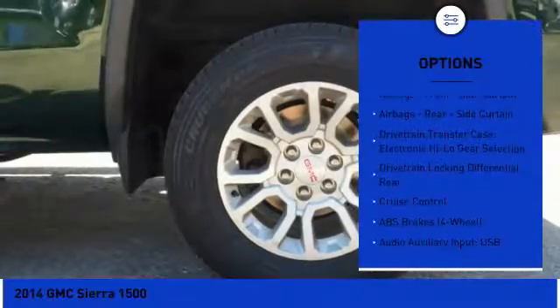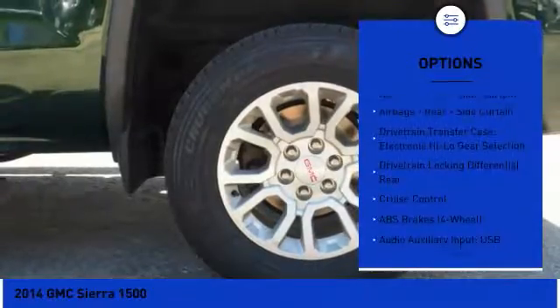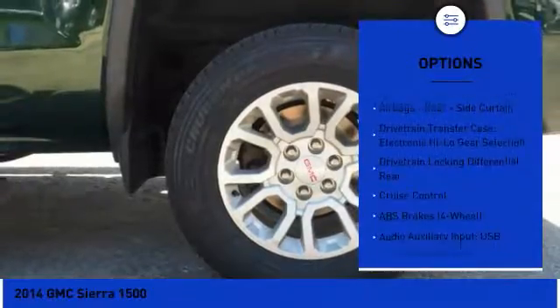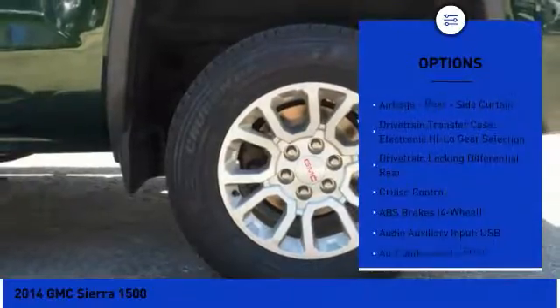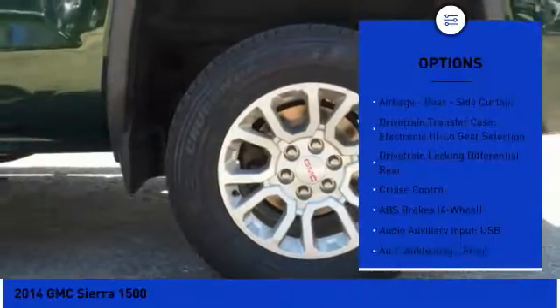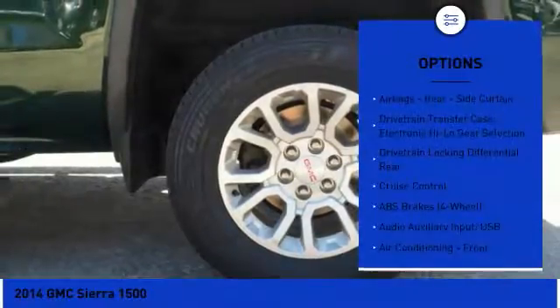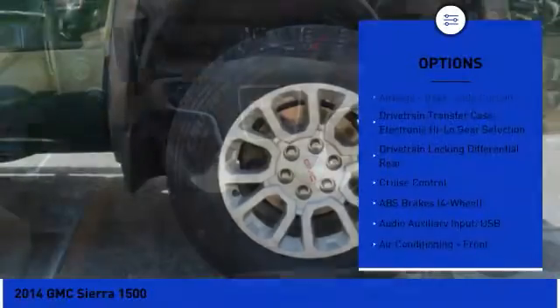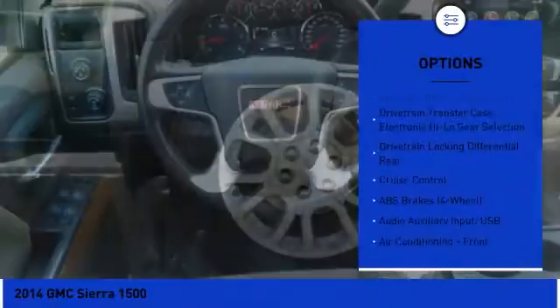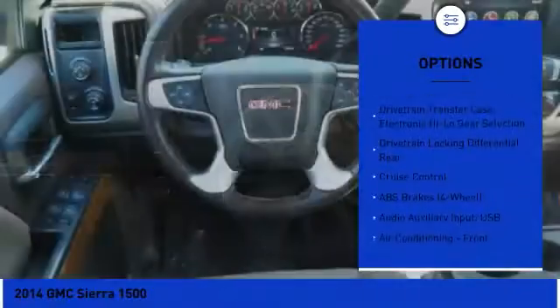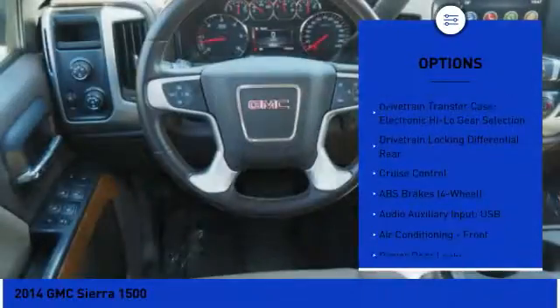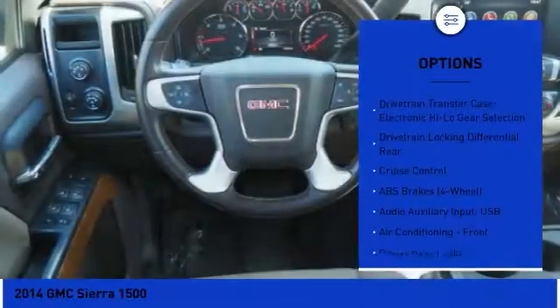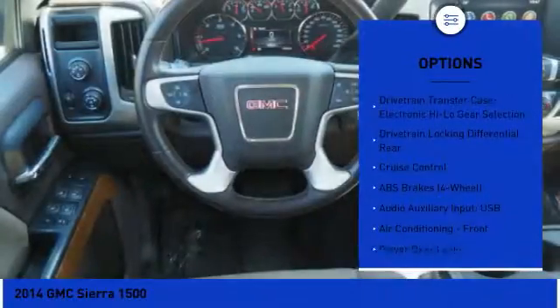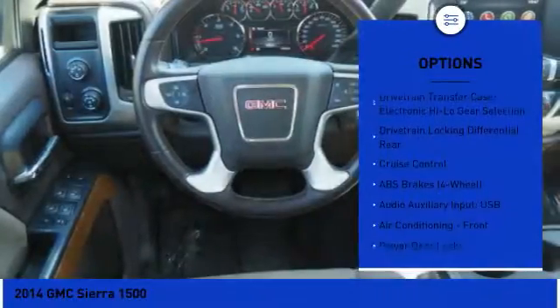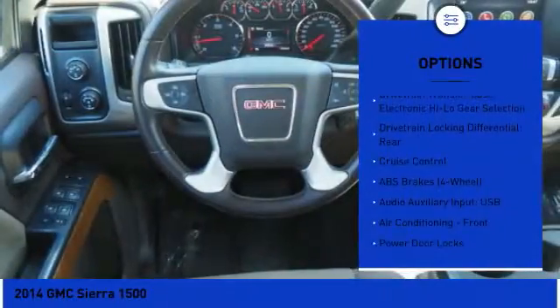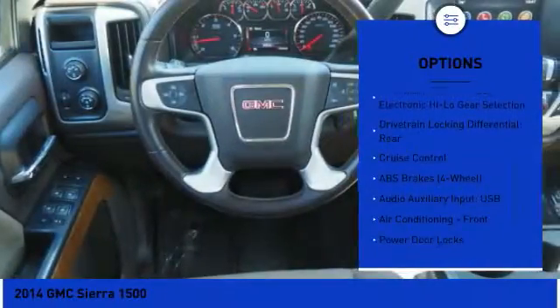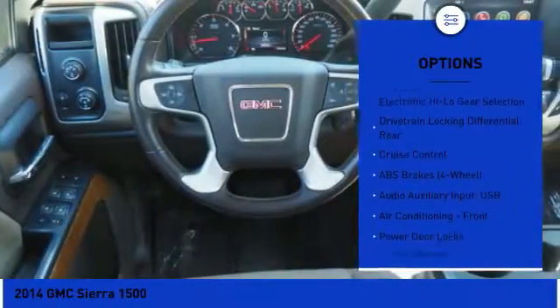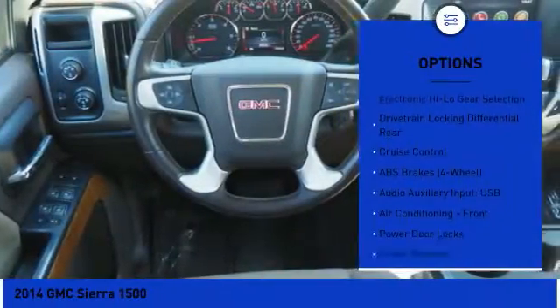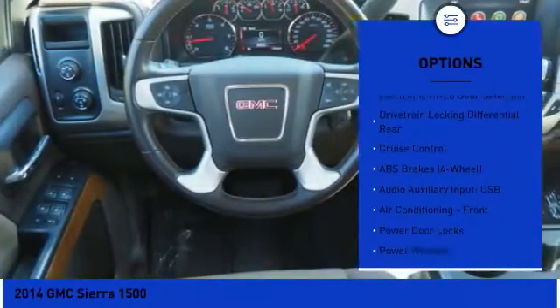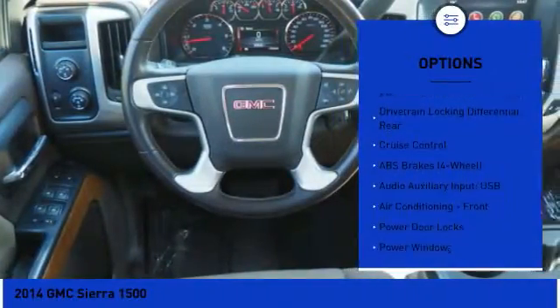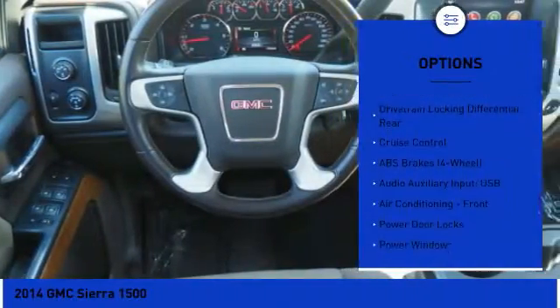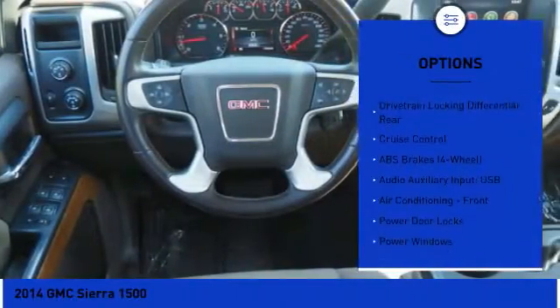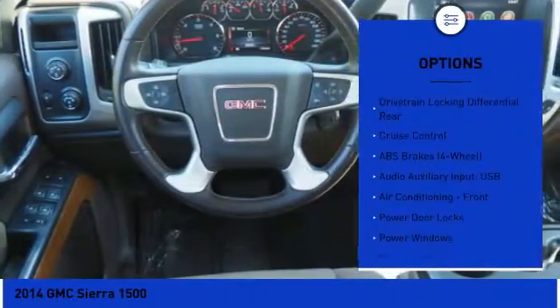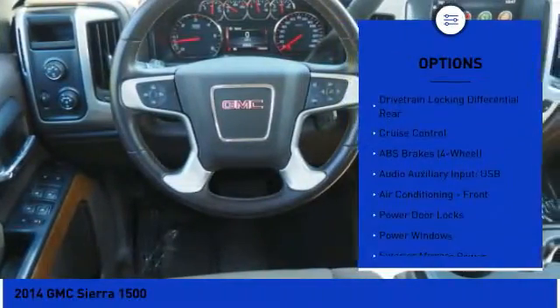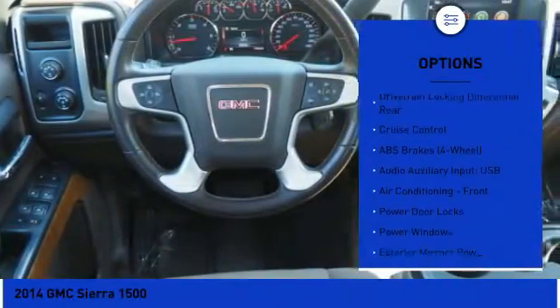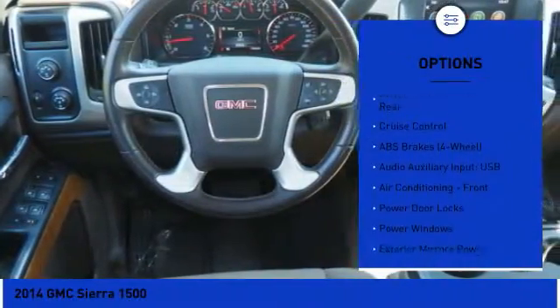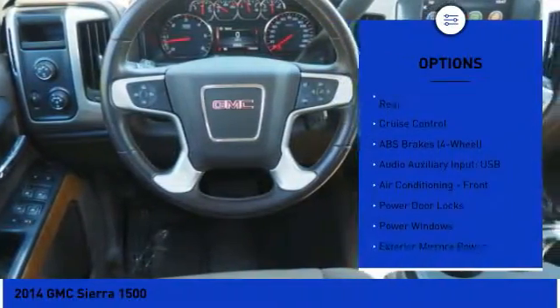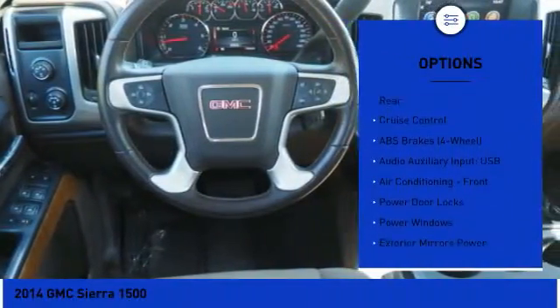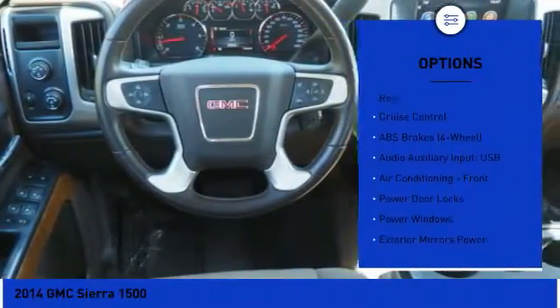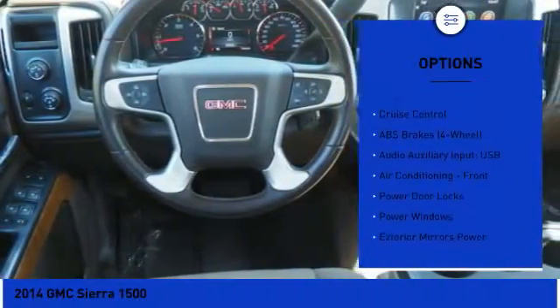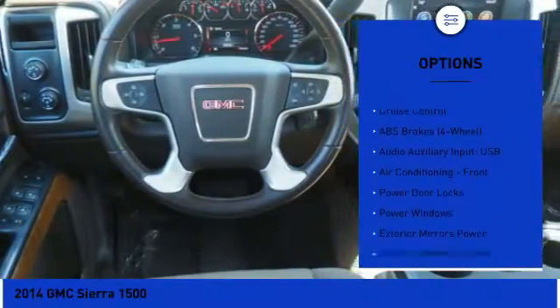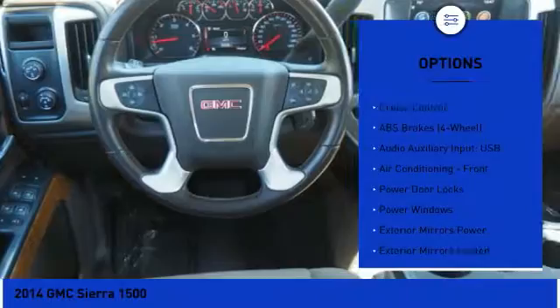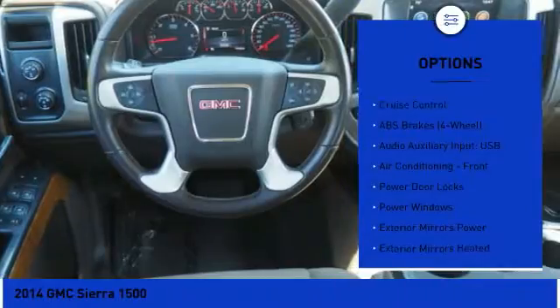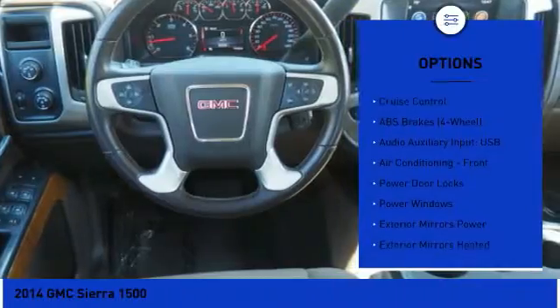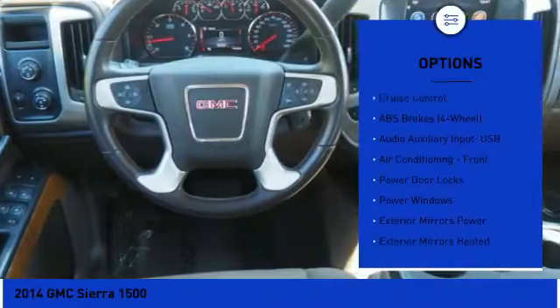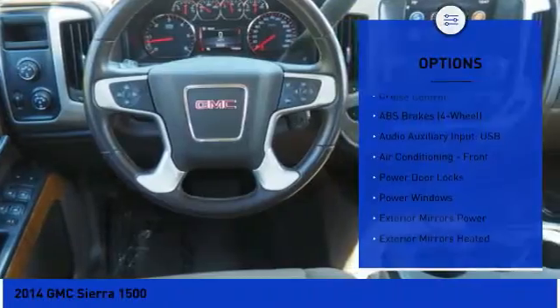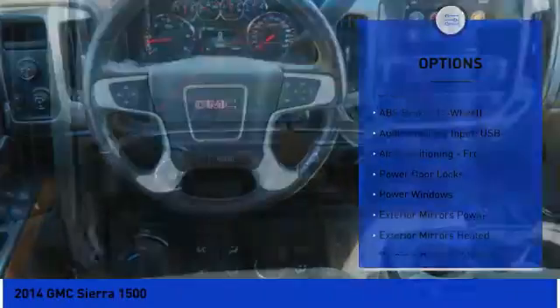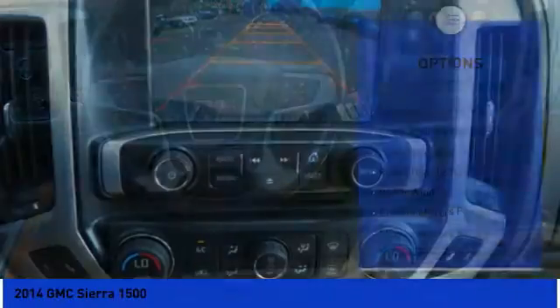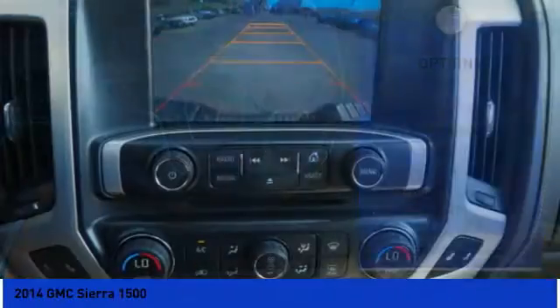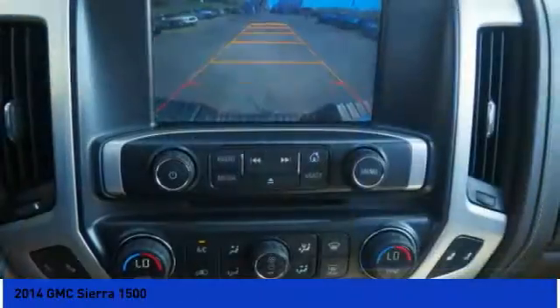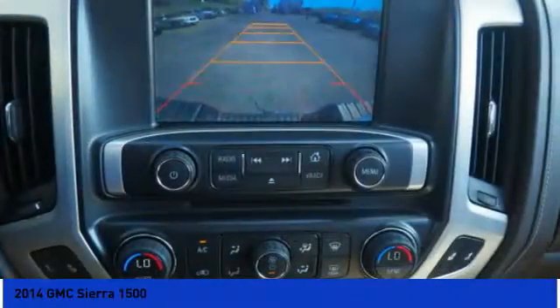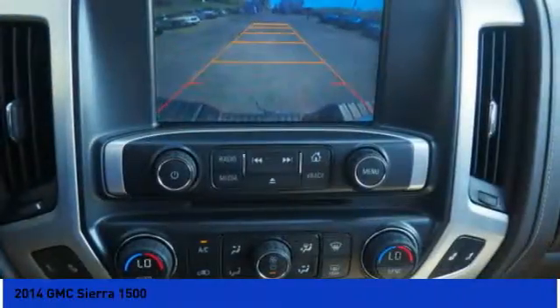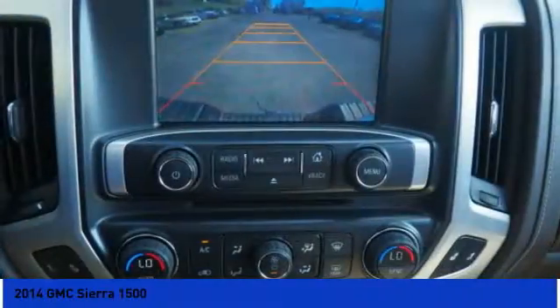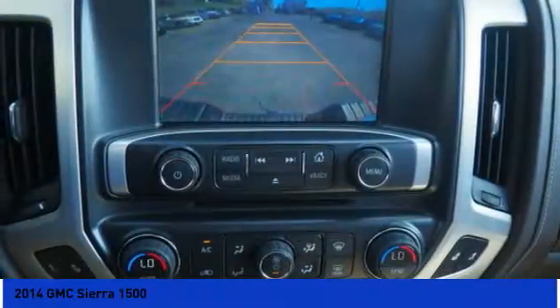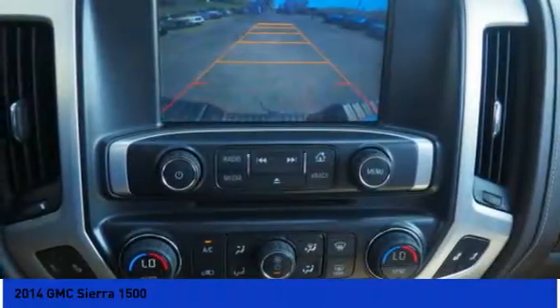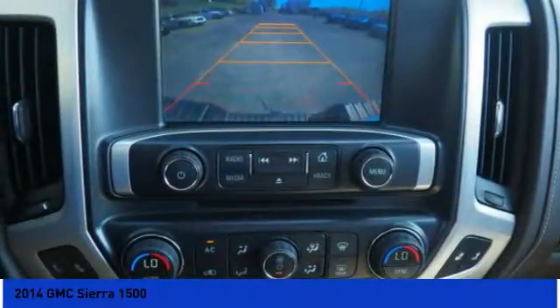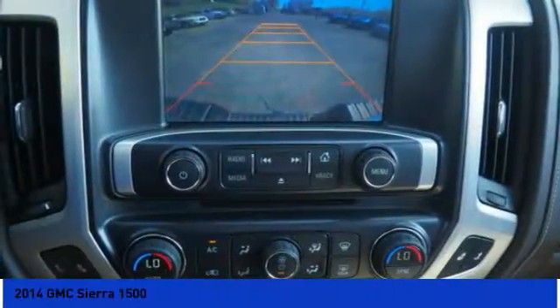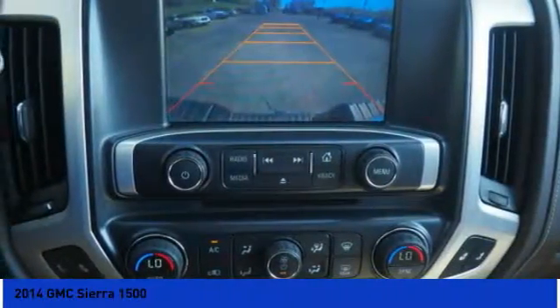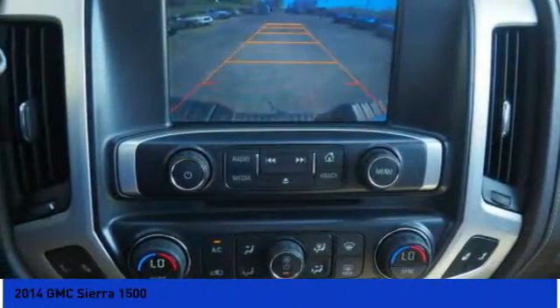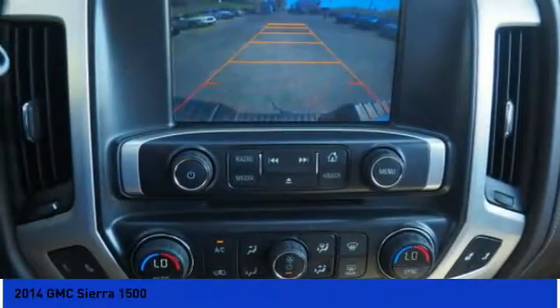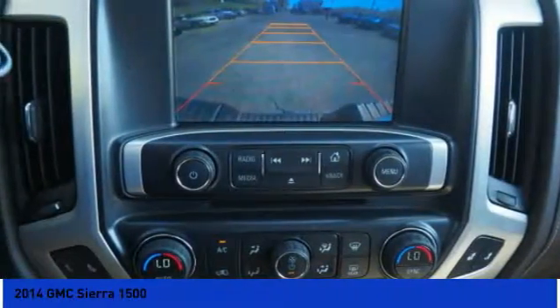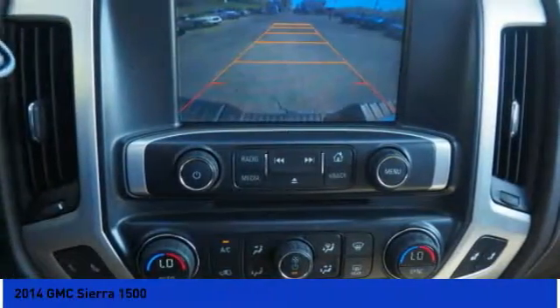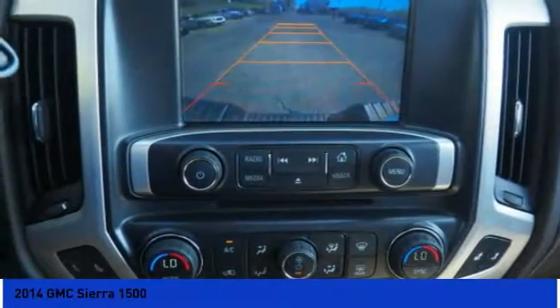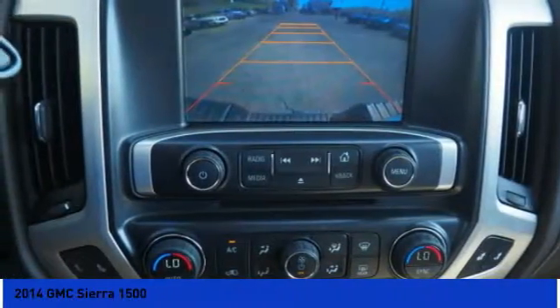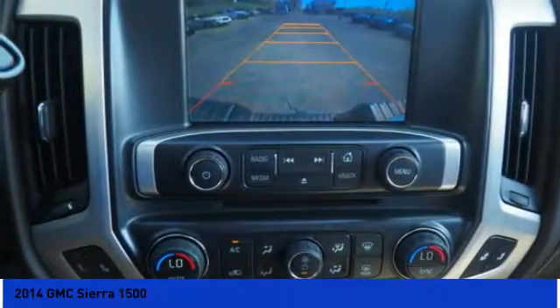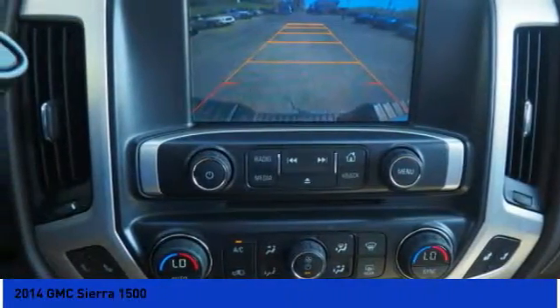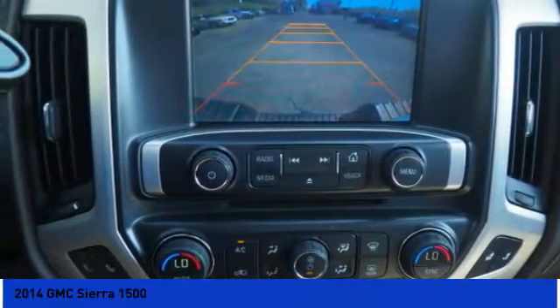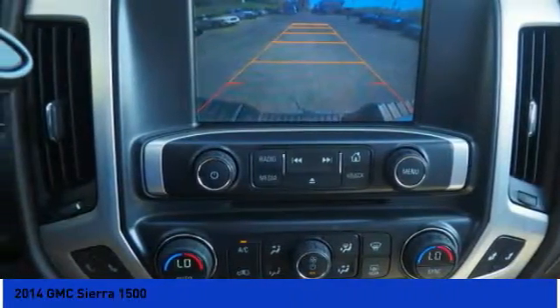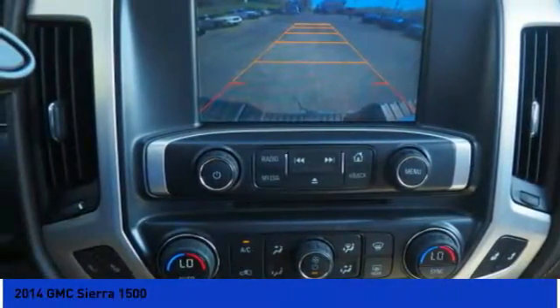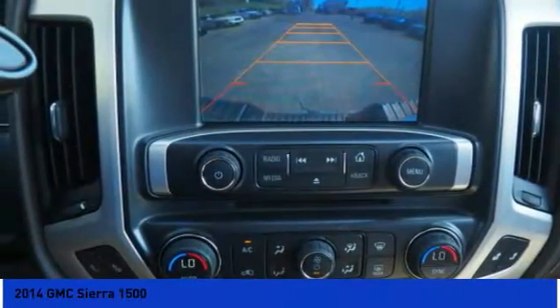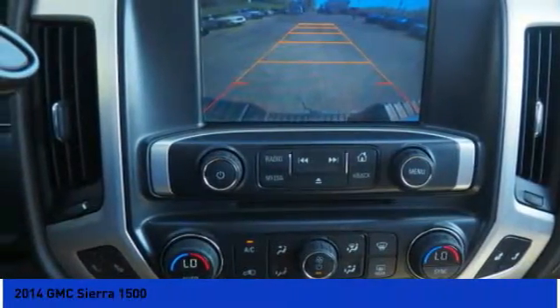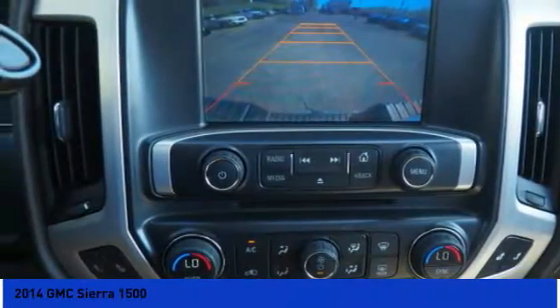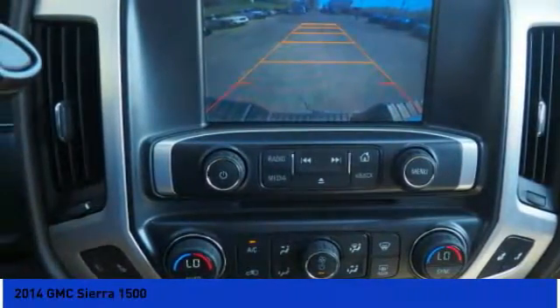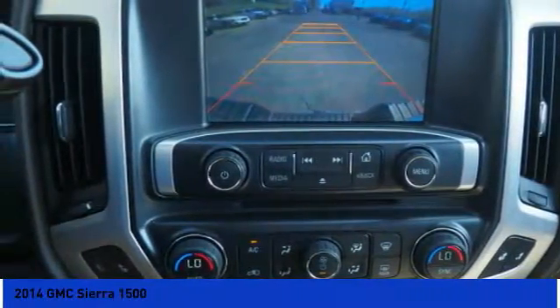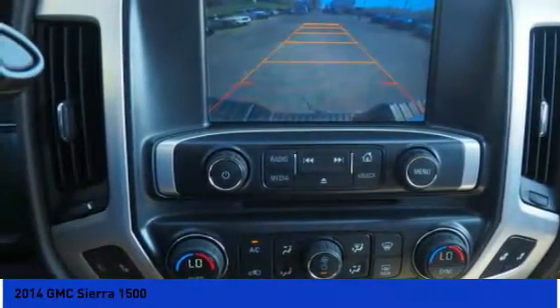Power door locks, clock, power windows, trip odometer, electronic brake force distribution, daytime running lights.